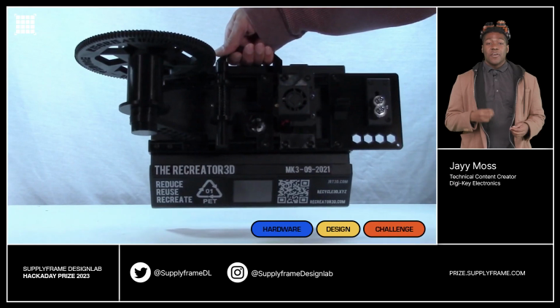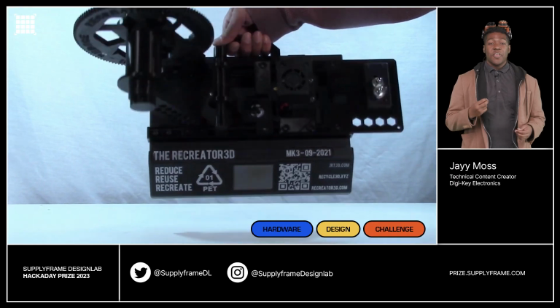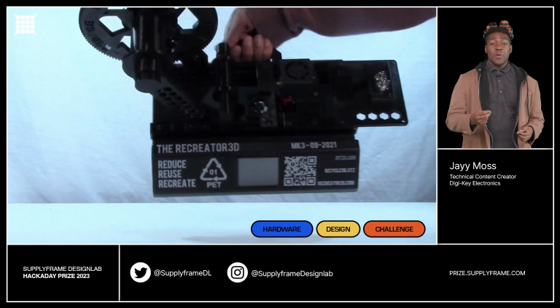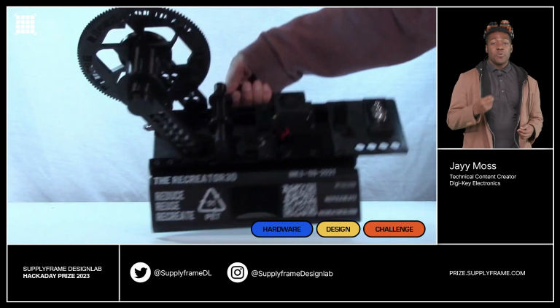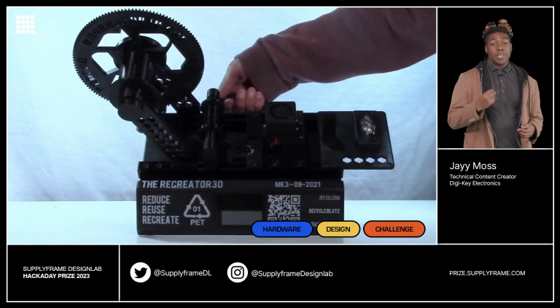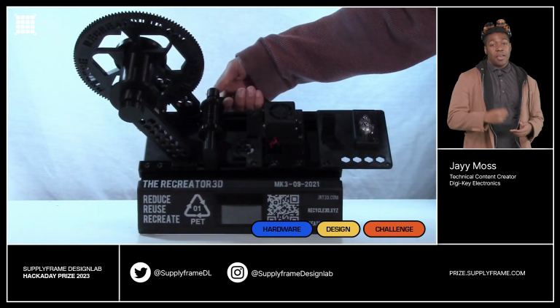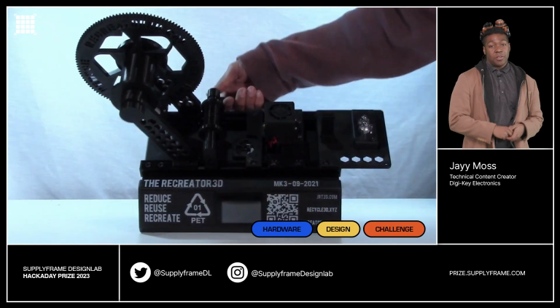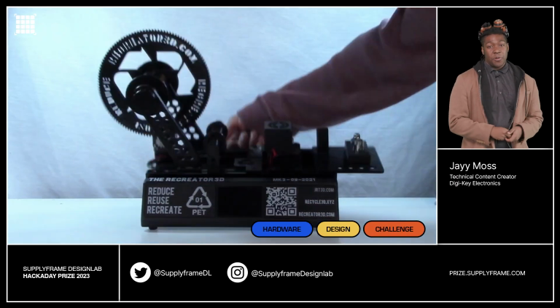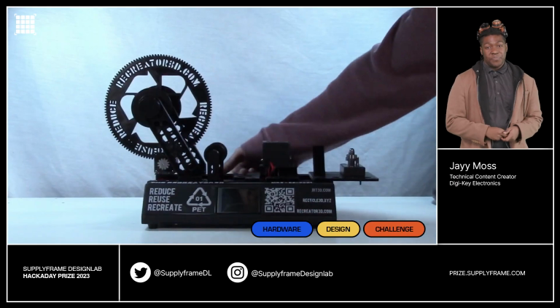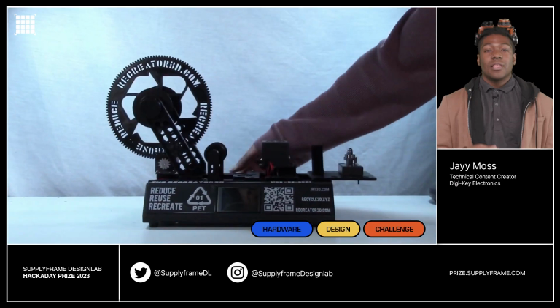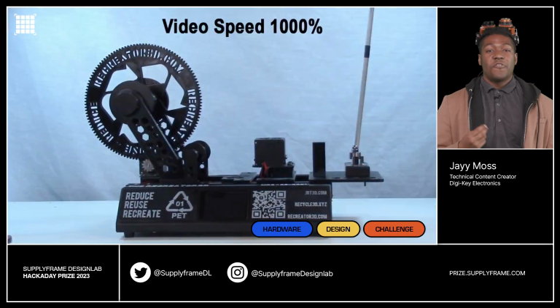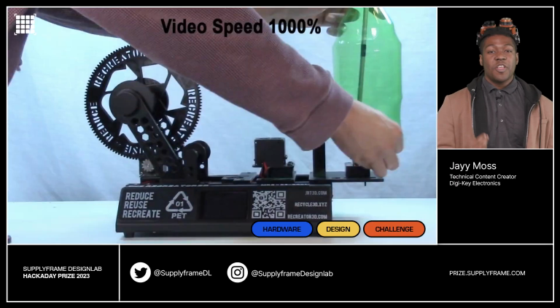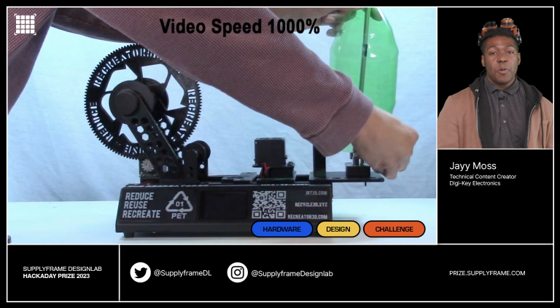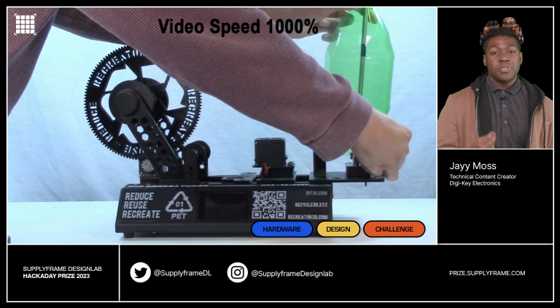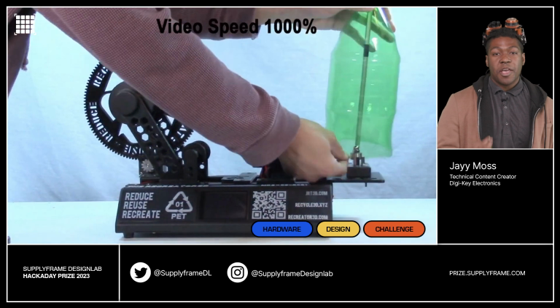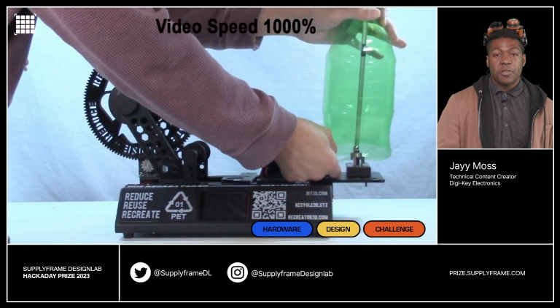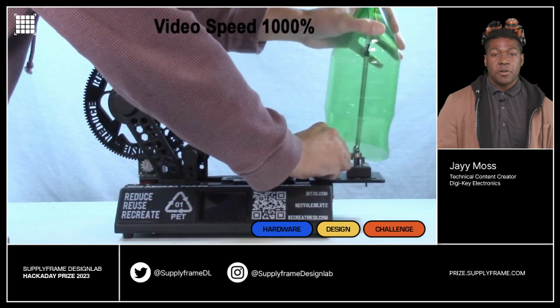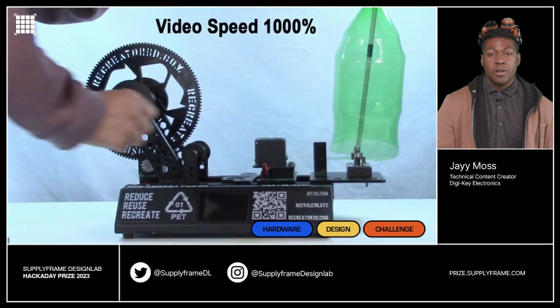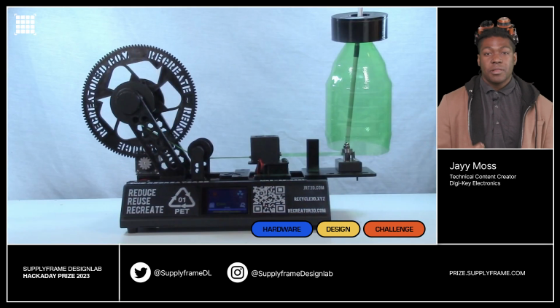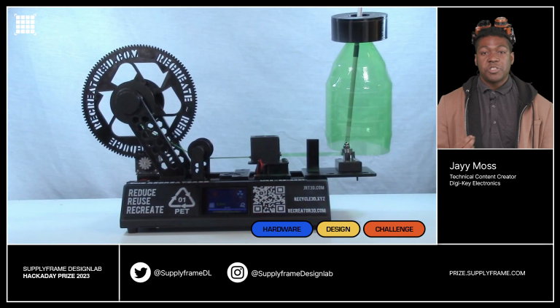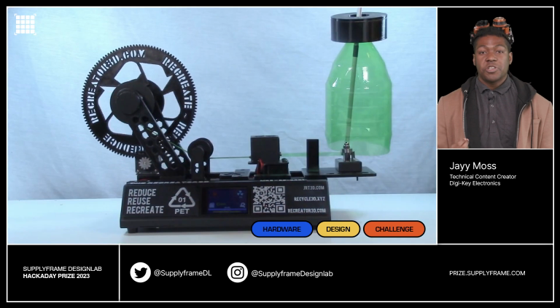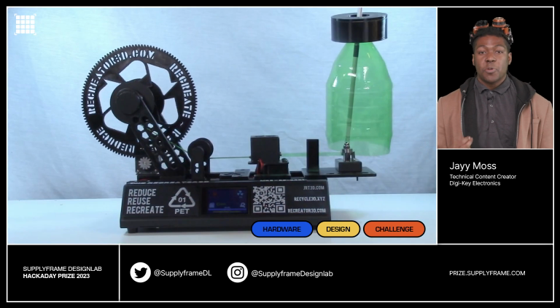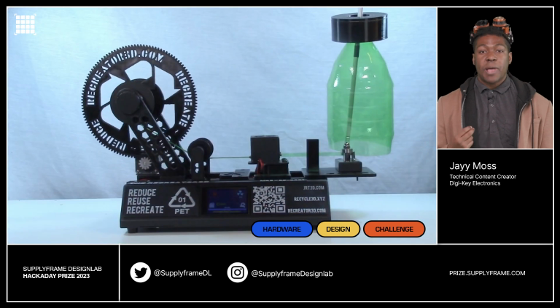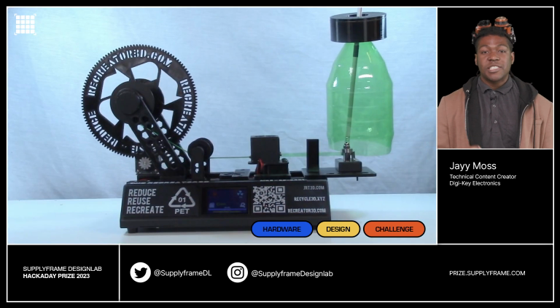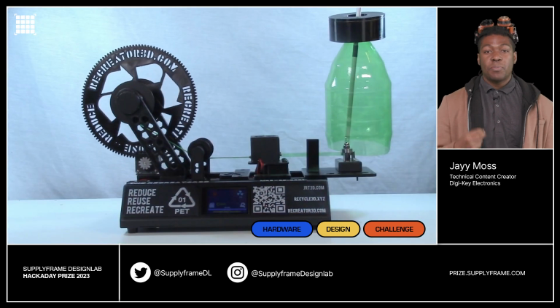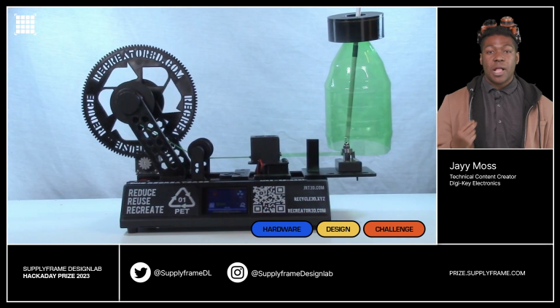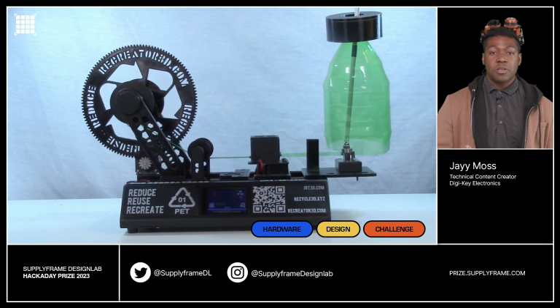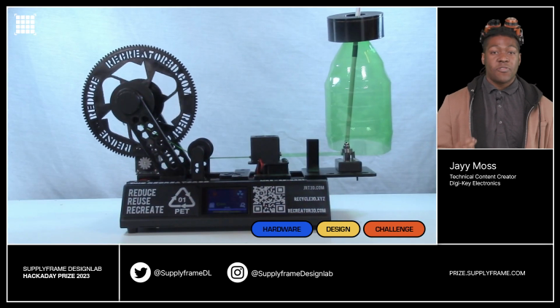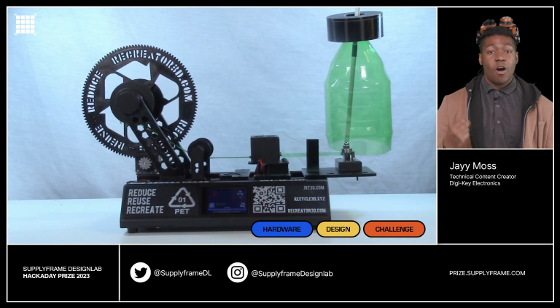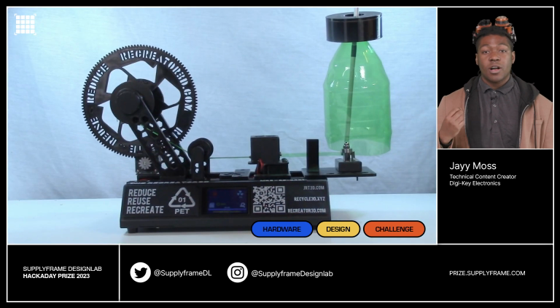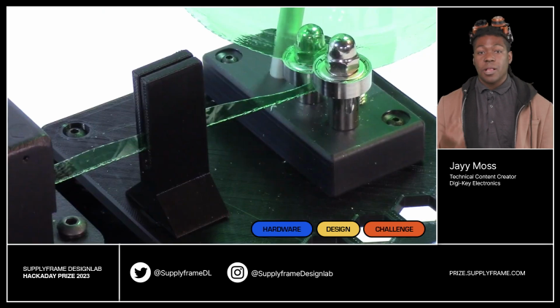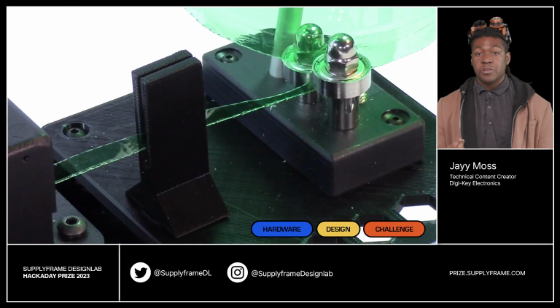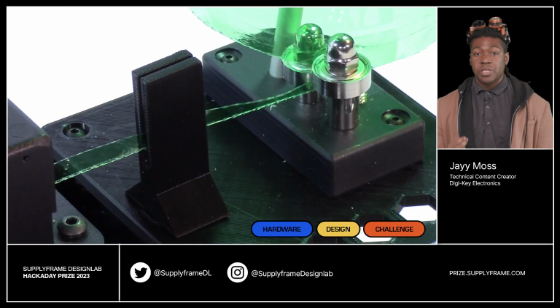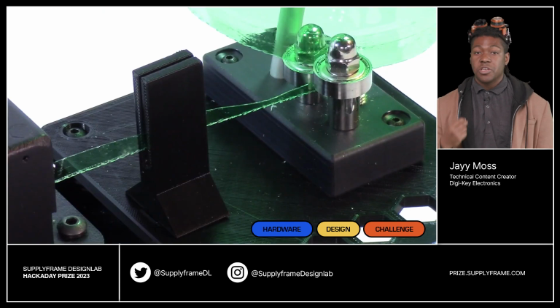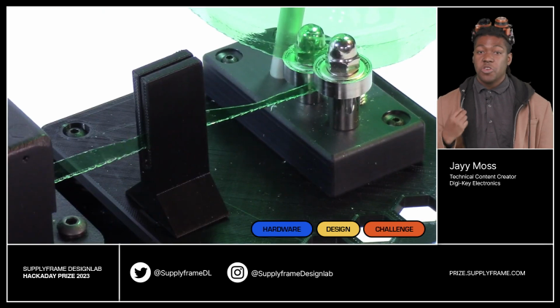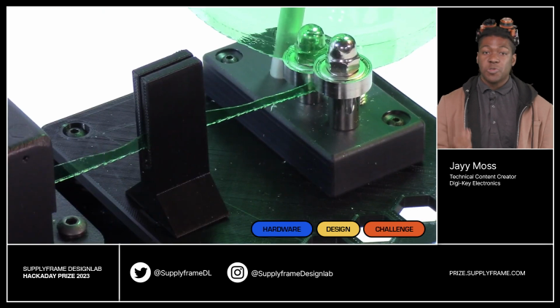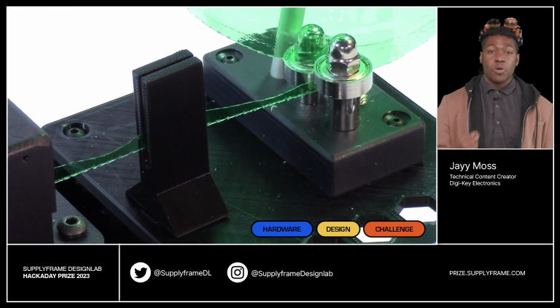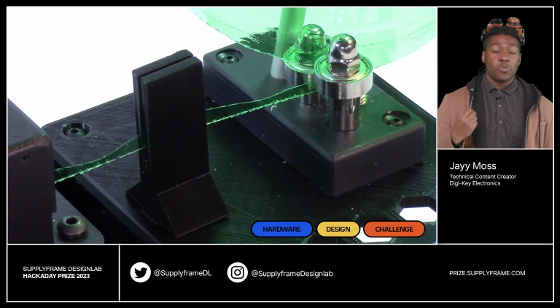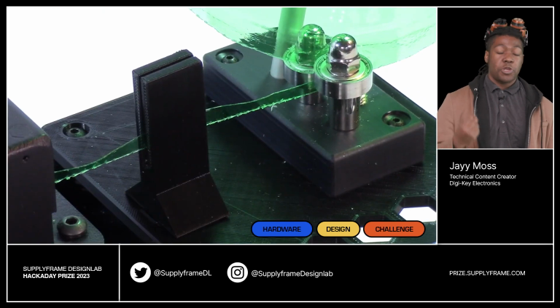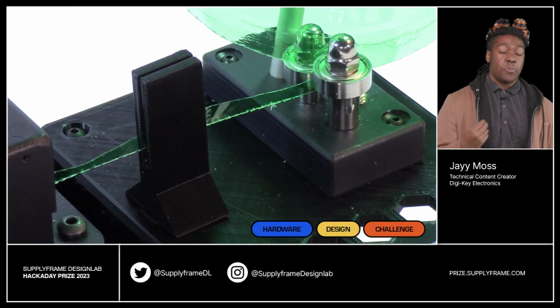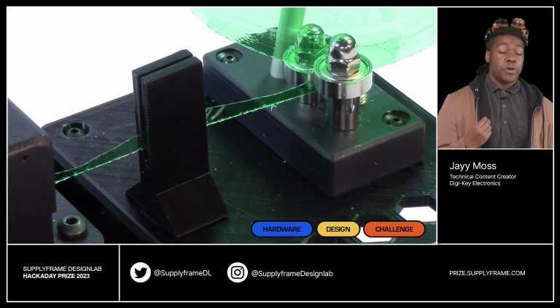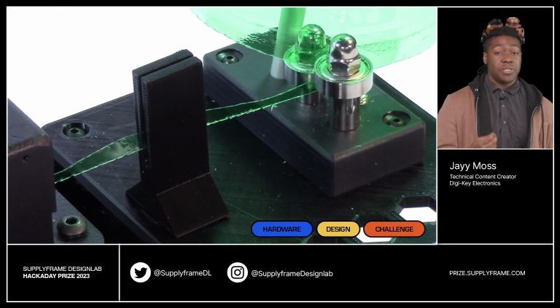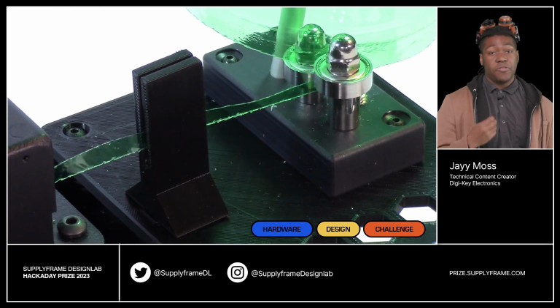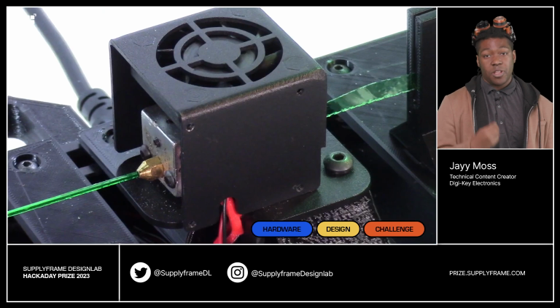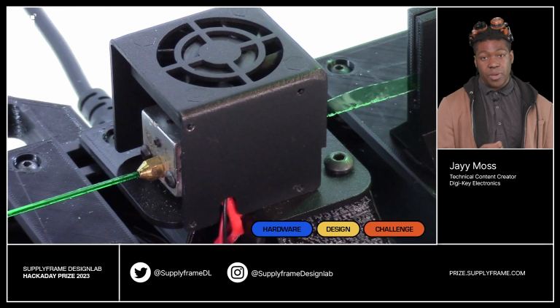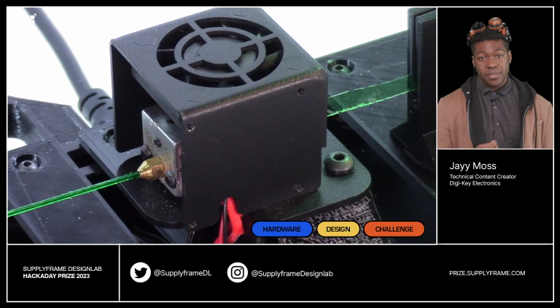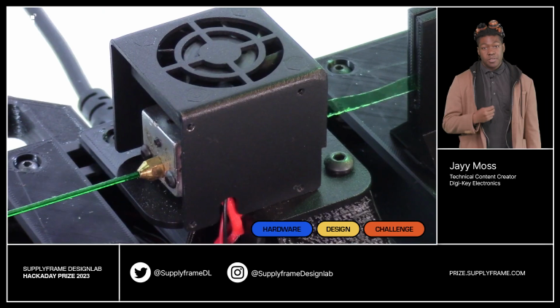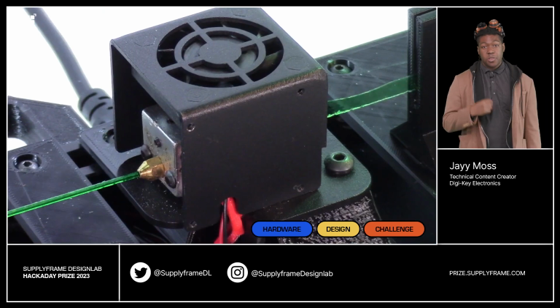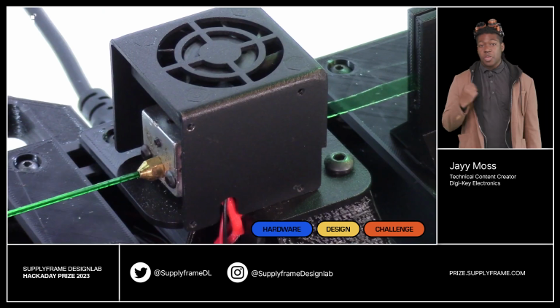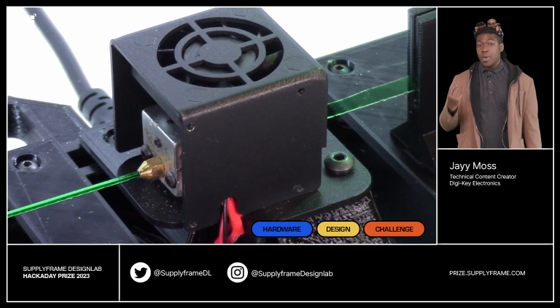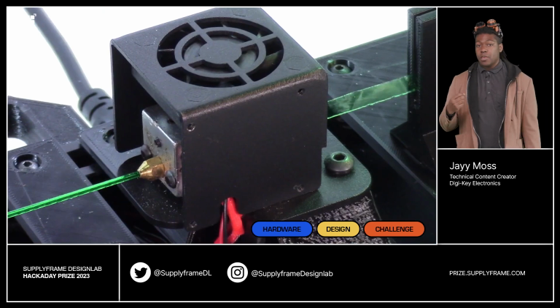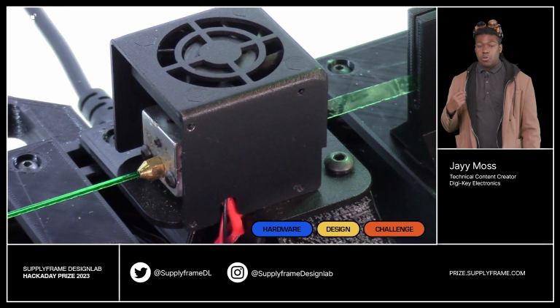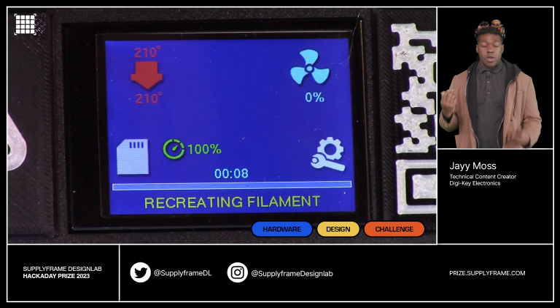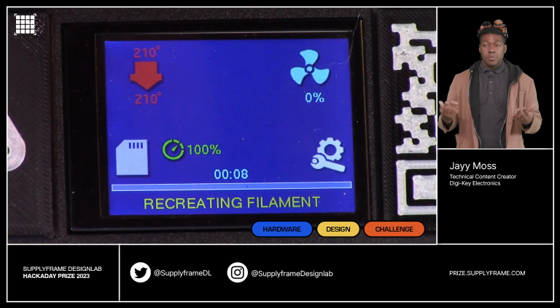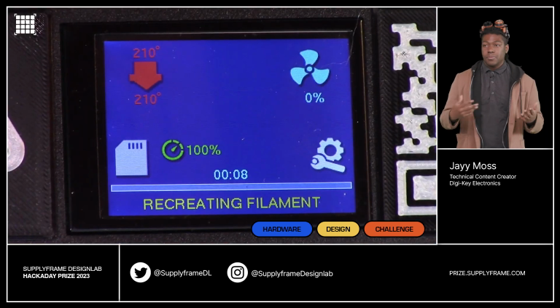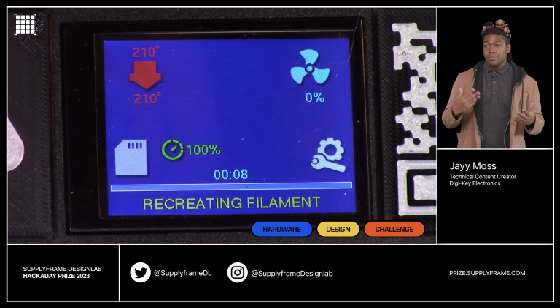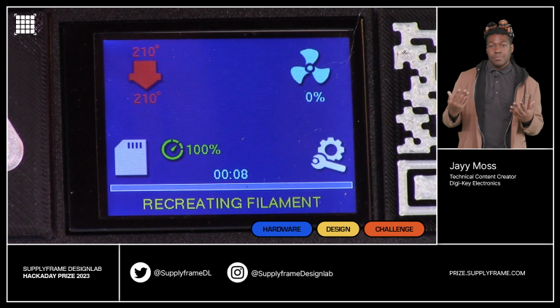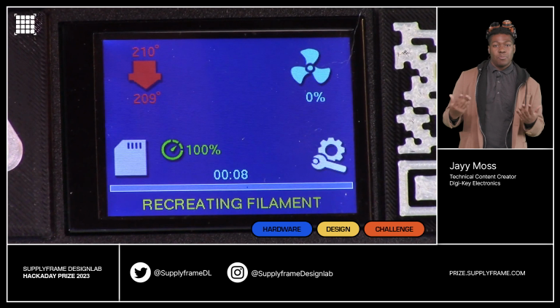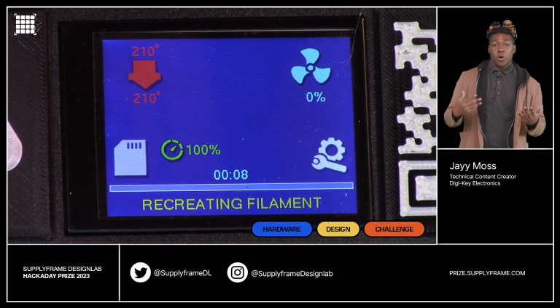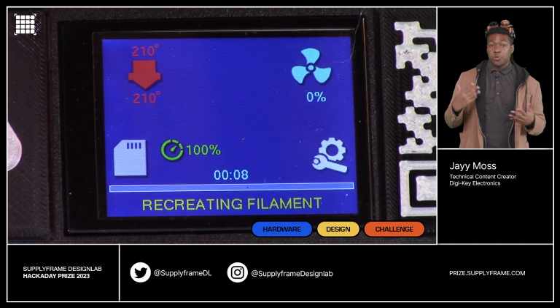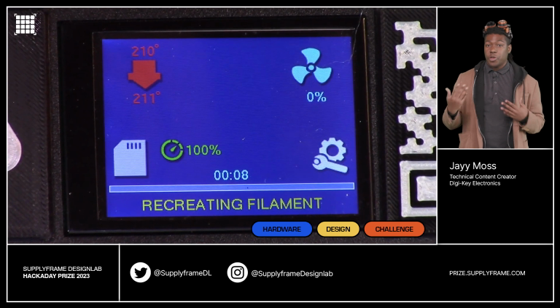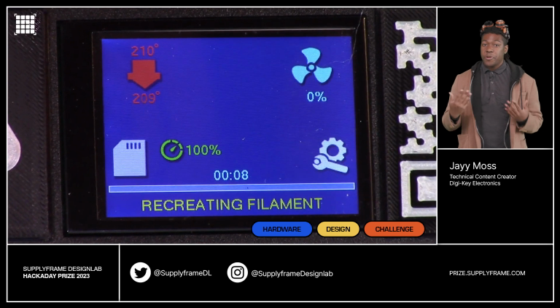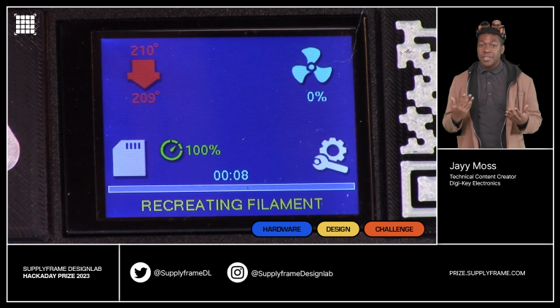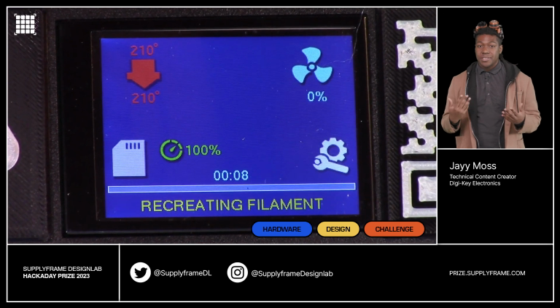The Filament Recycler. The filament recycler lets you turn plastic bottles of all colors into usable 3D printing filament, so you can make more 3D prints.